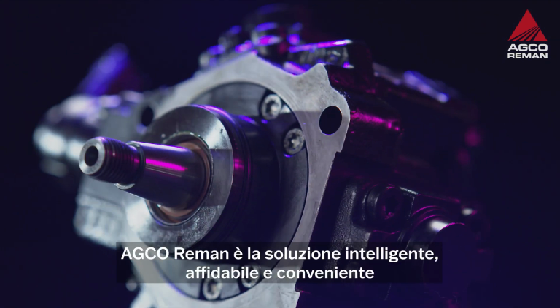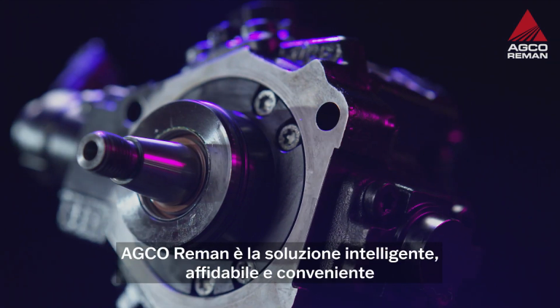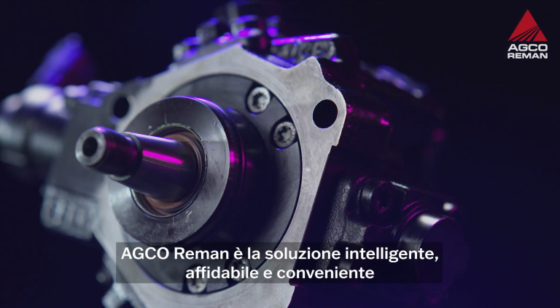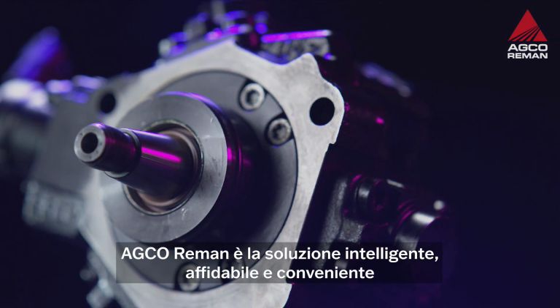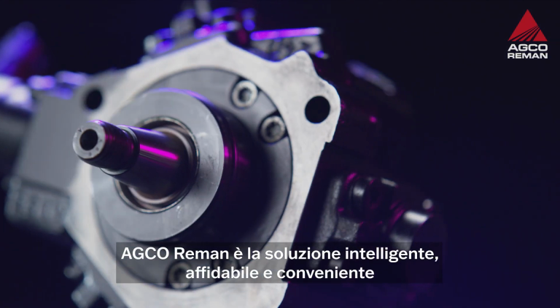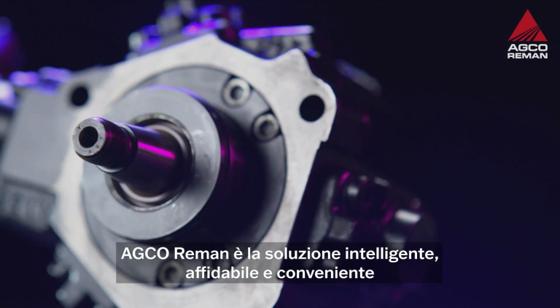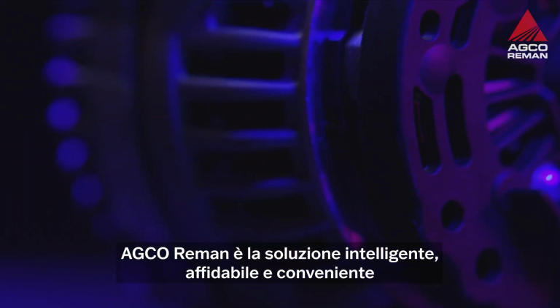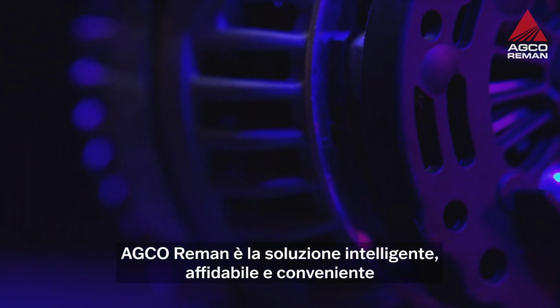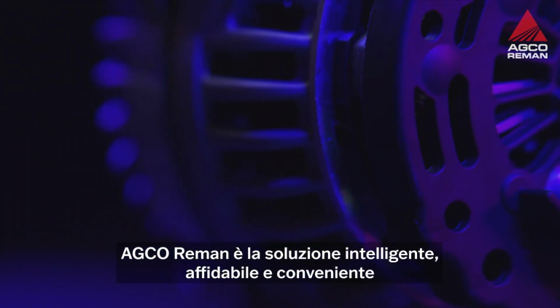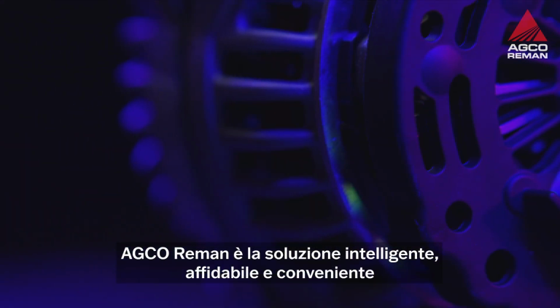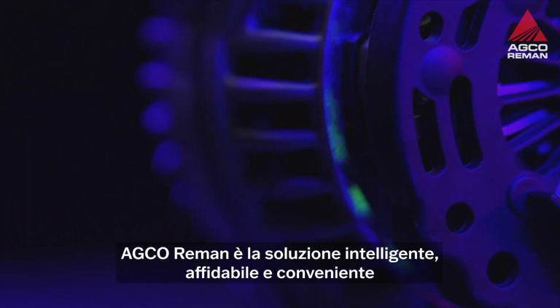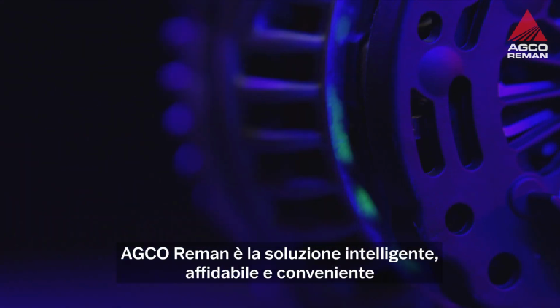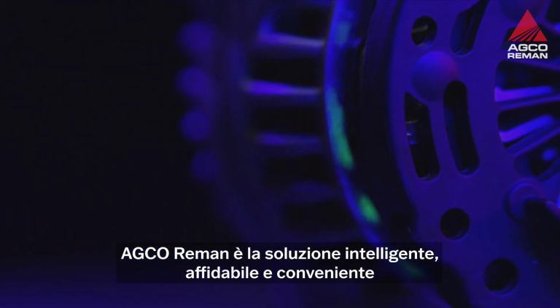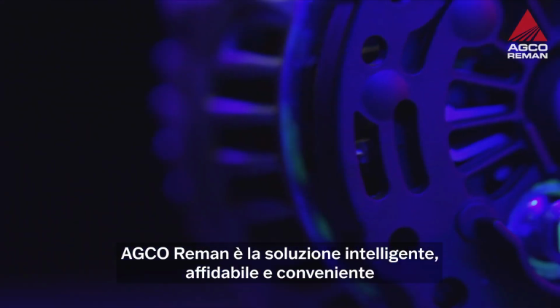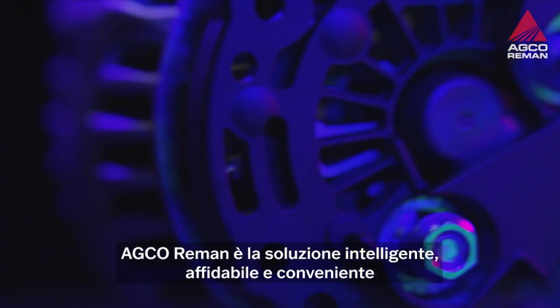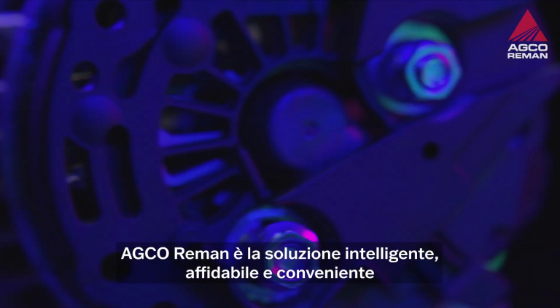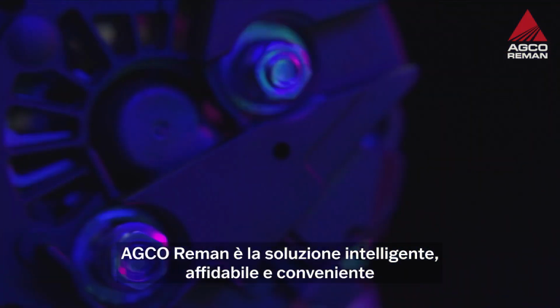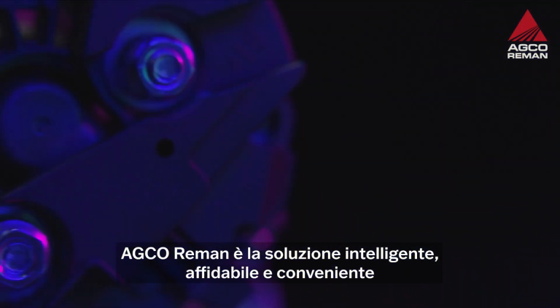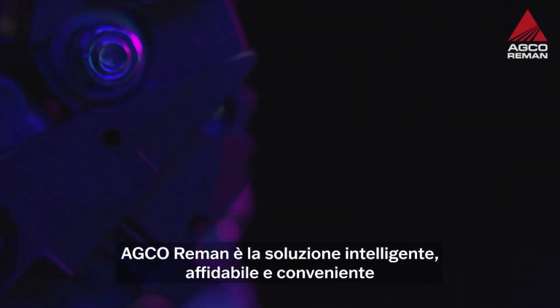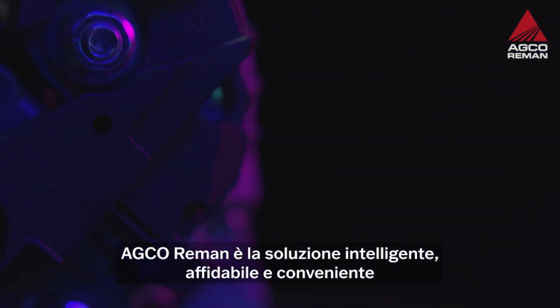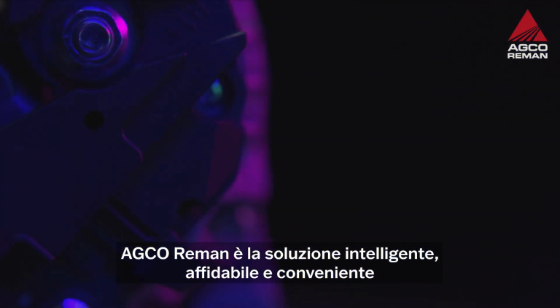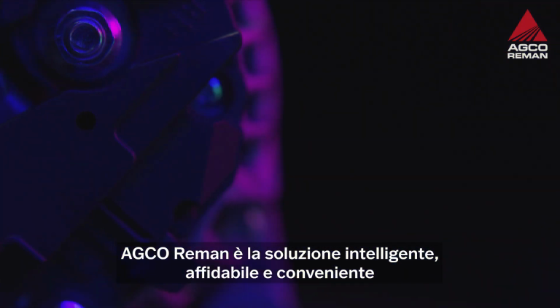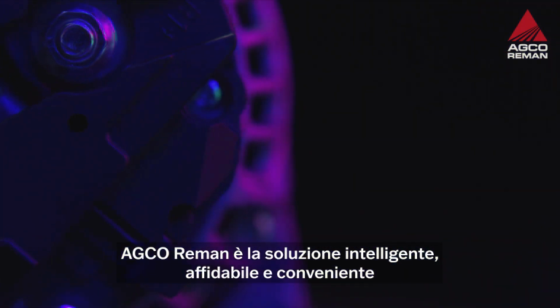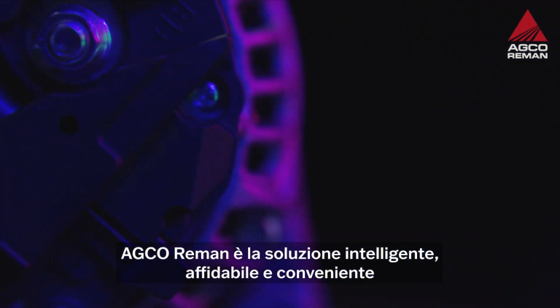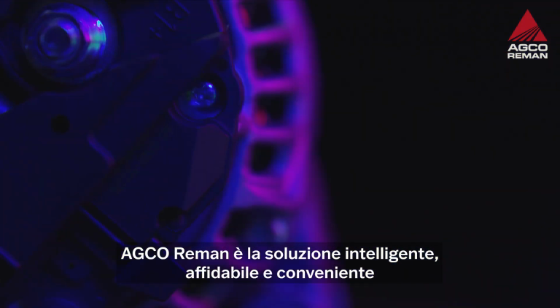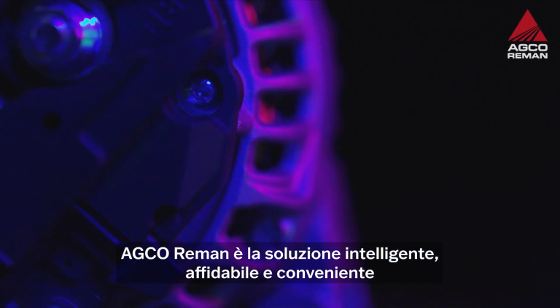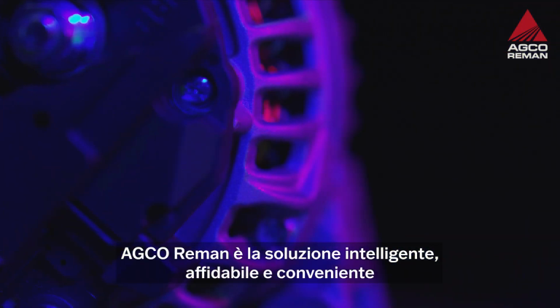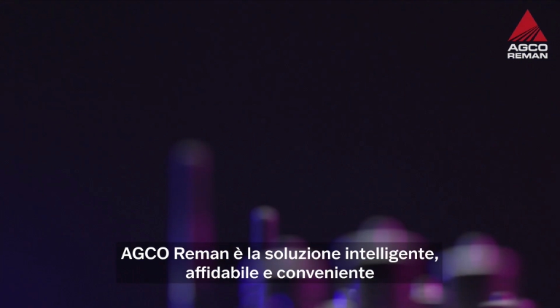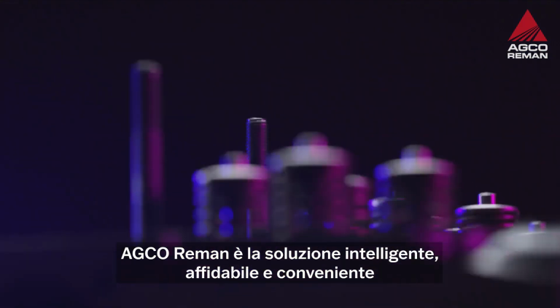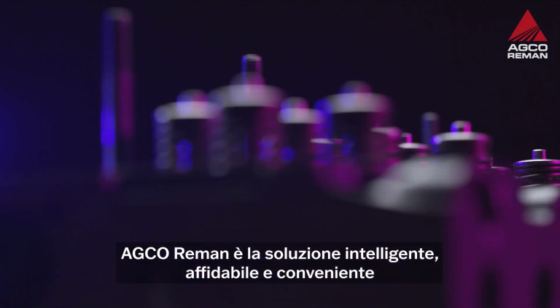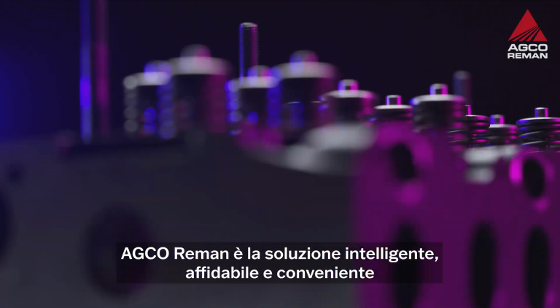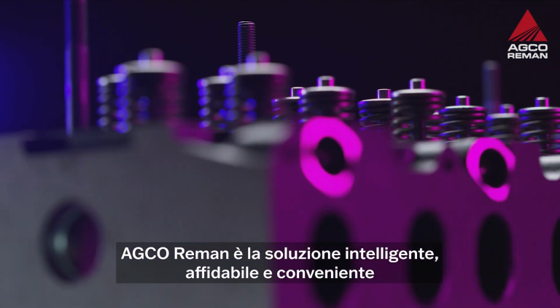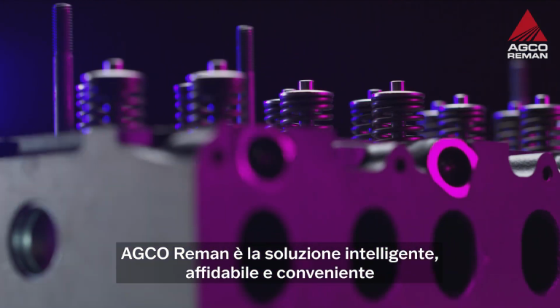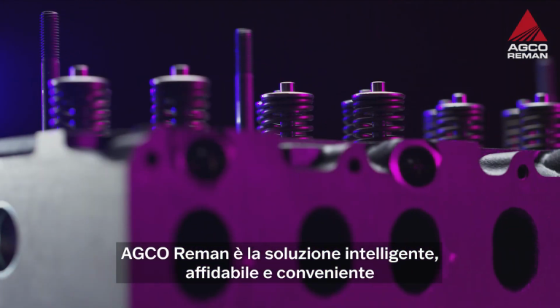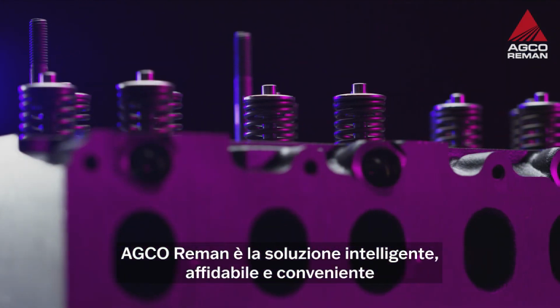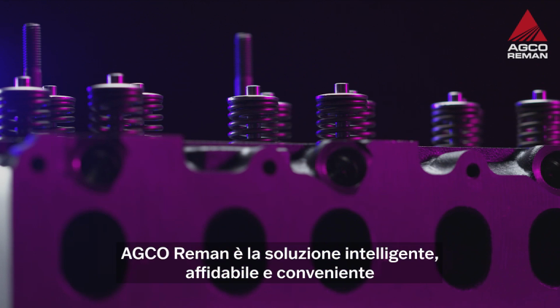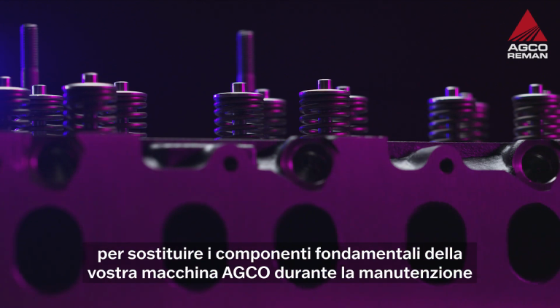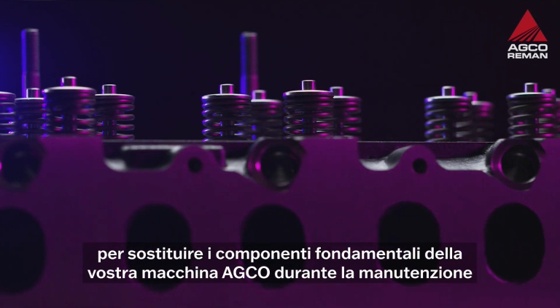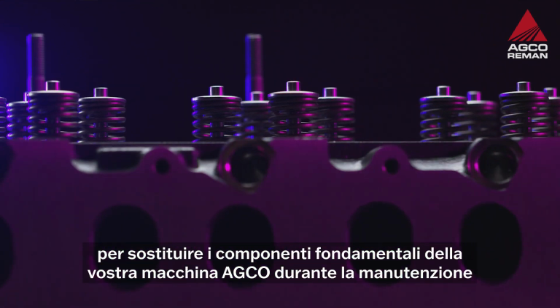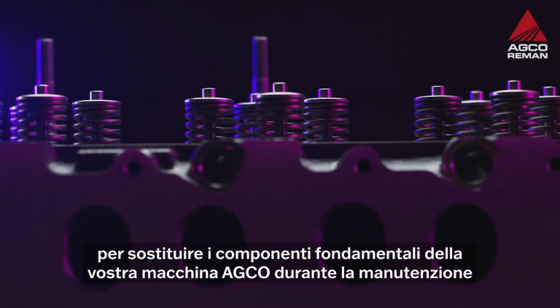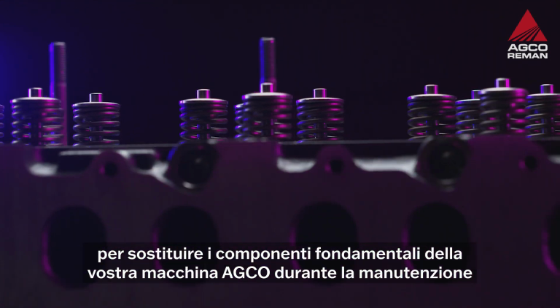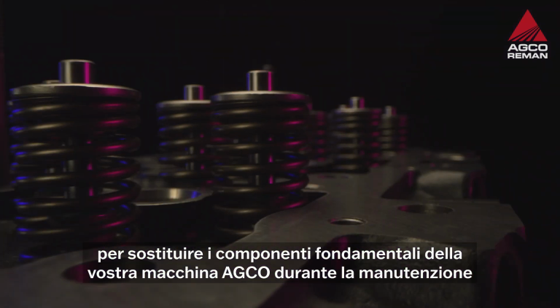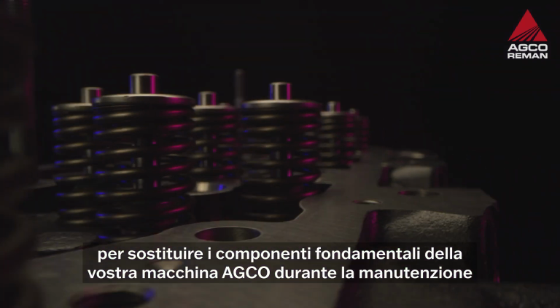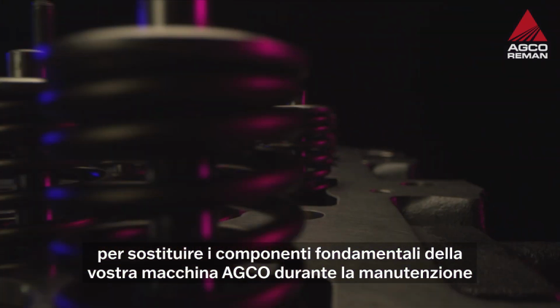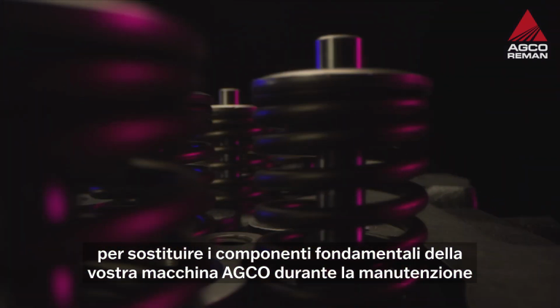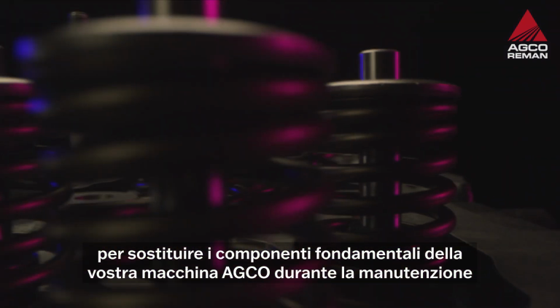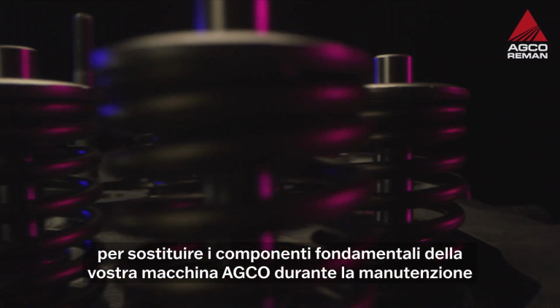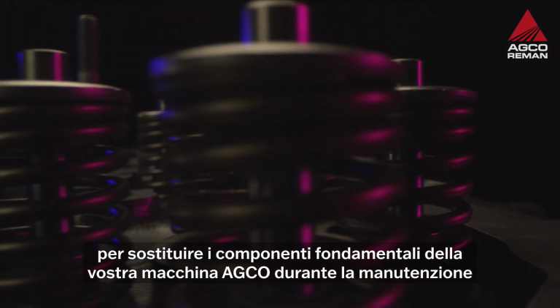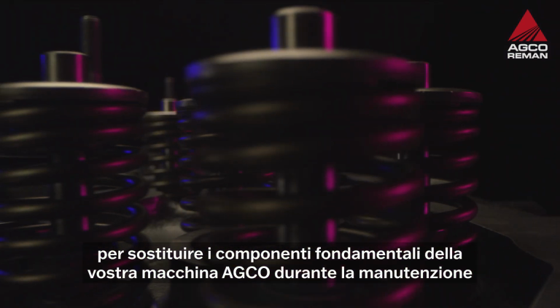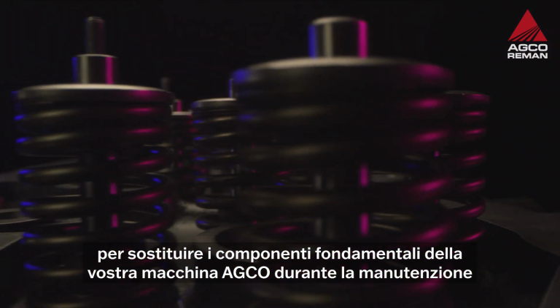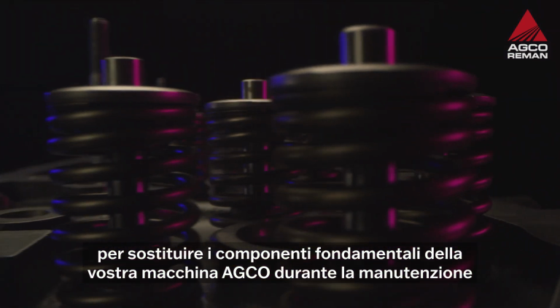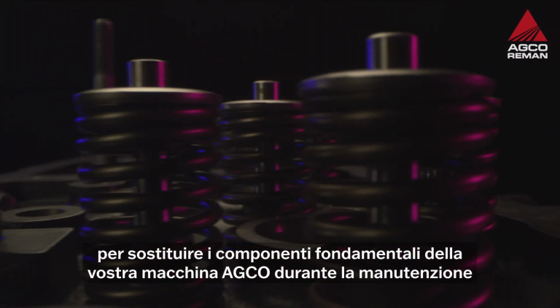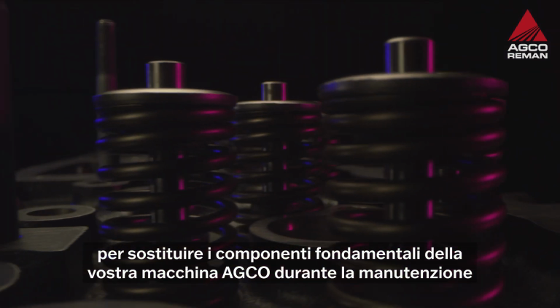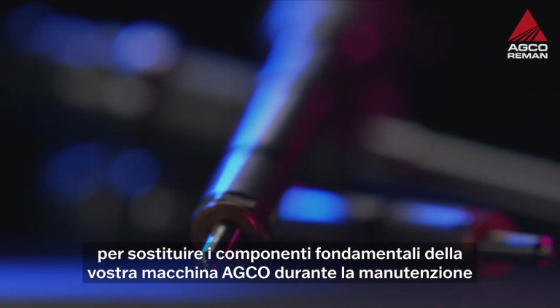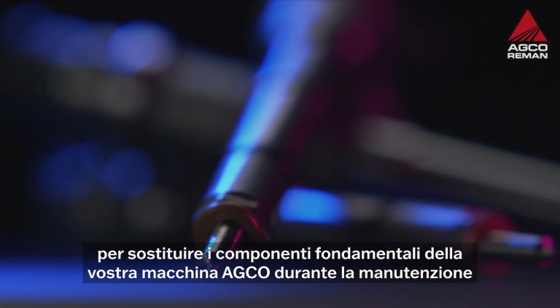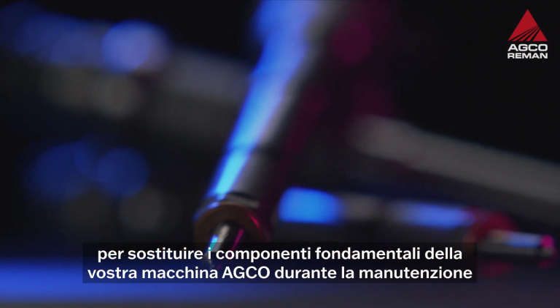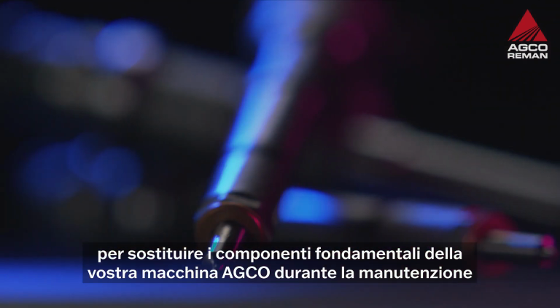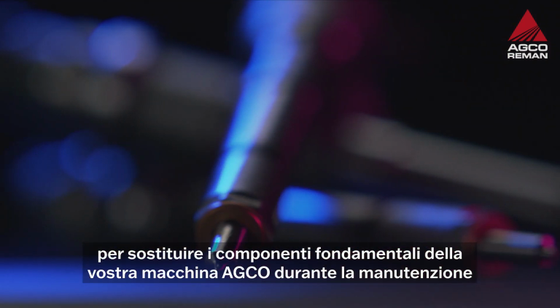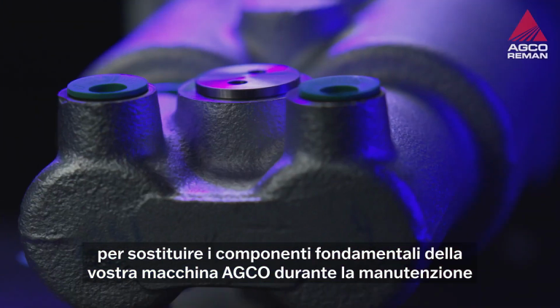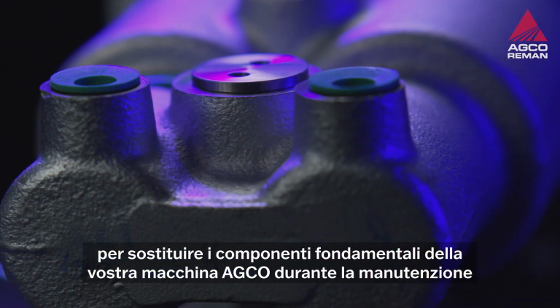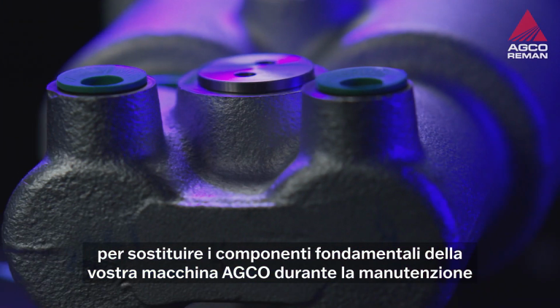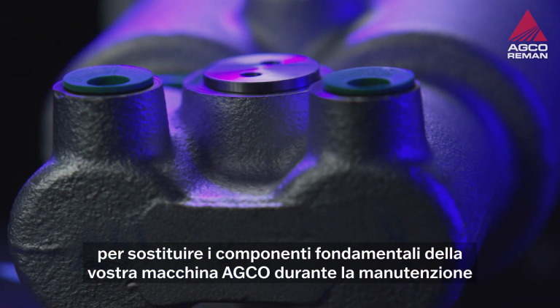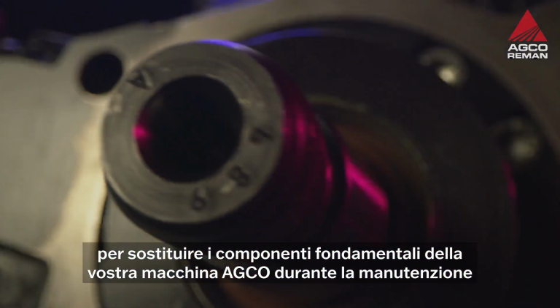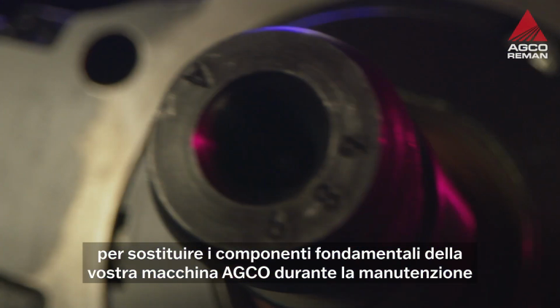AGCO RIEMAN is the smart, reliable and cost-effective way to replace vital parts in the maintenance of your AGCO machine.